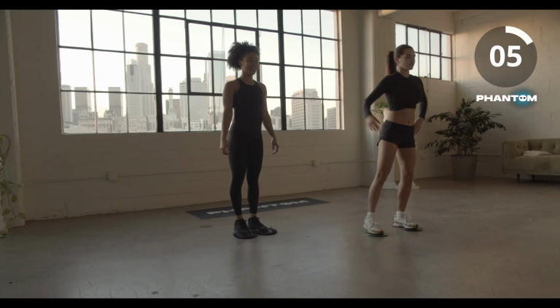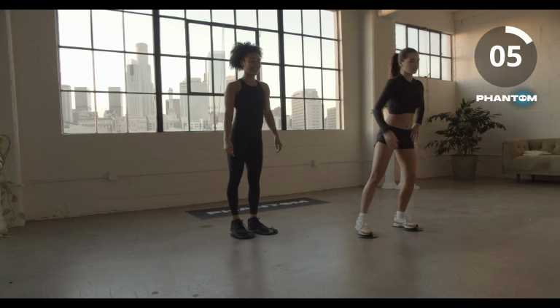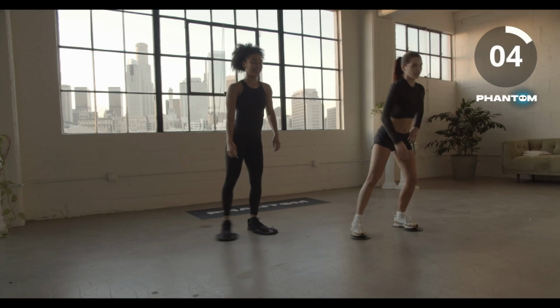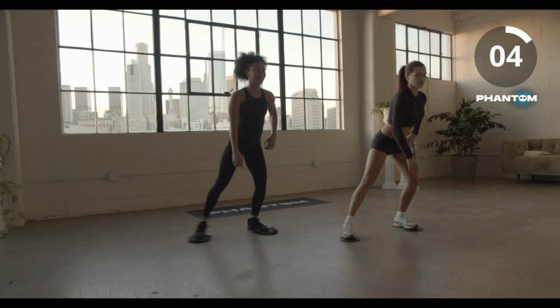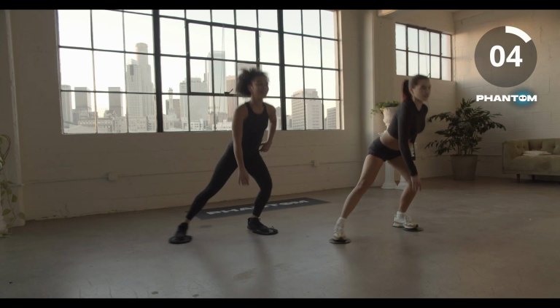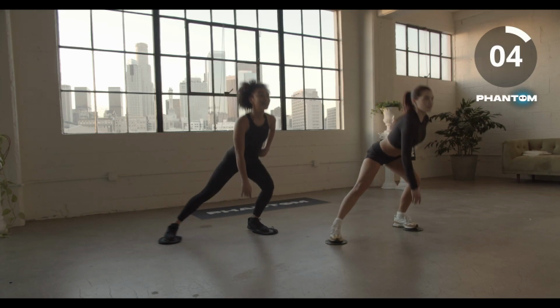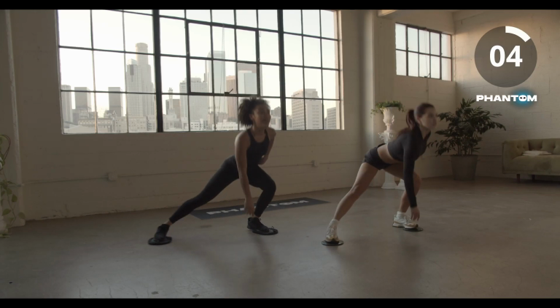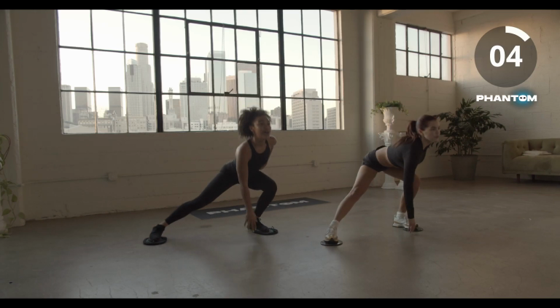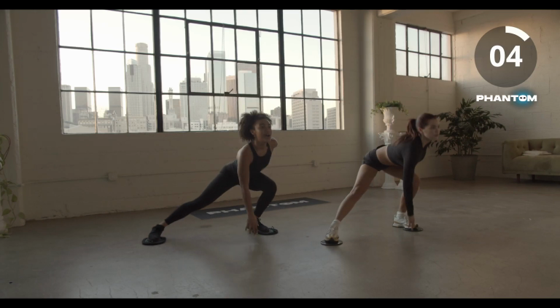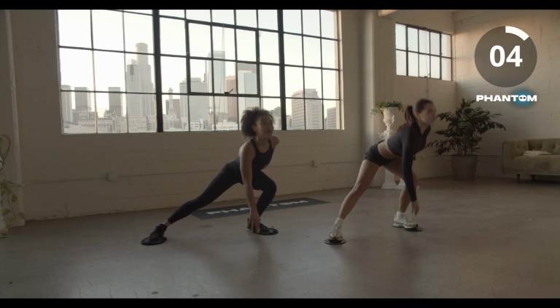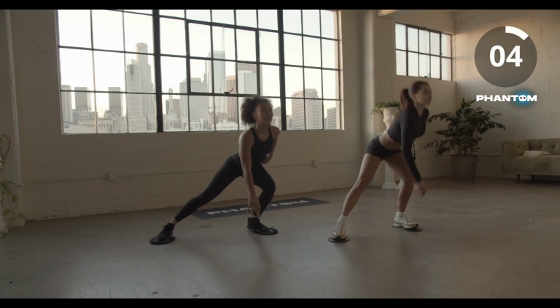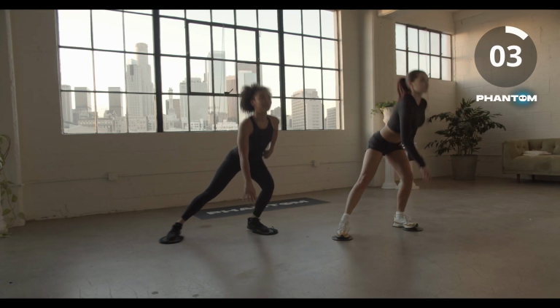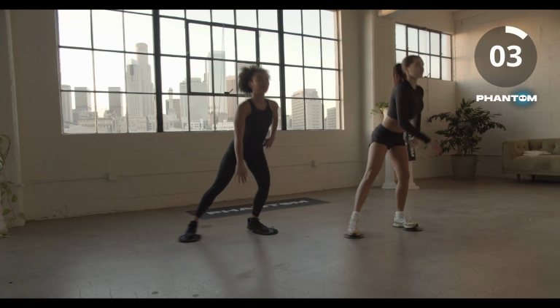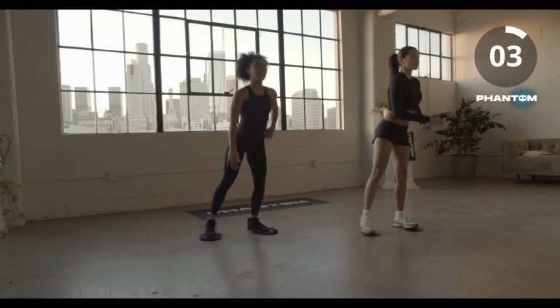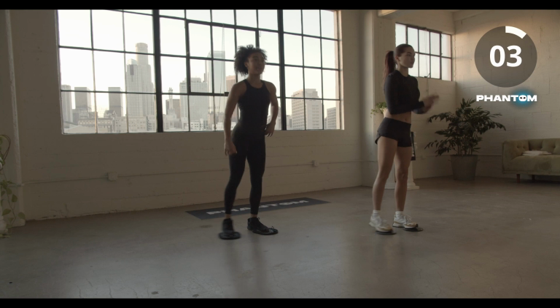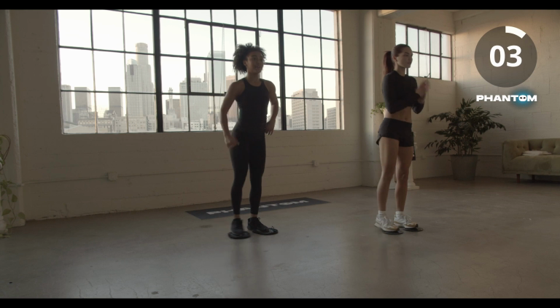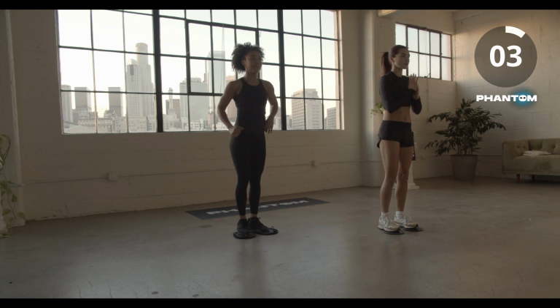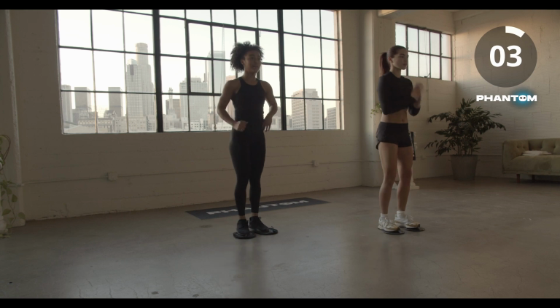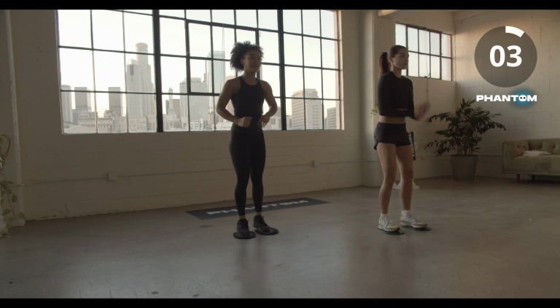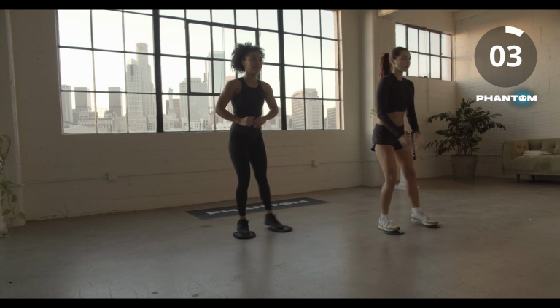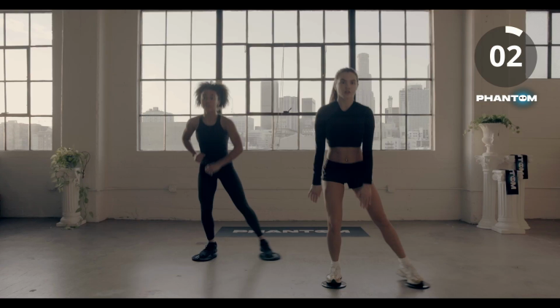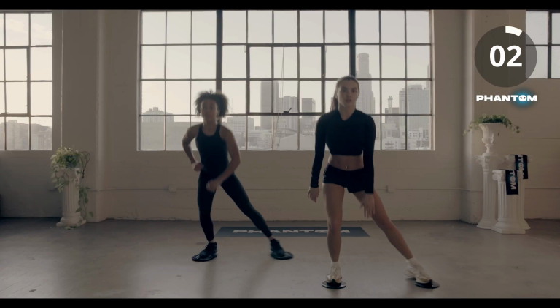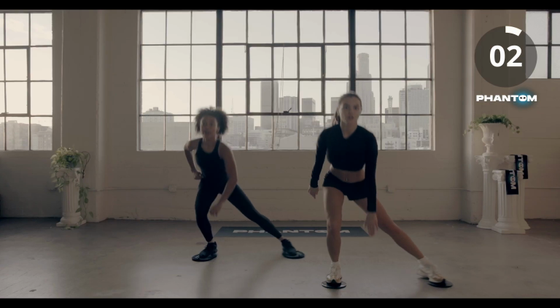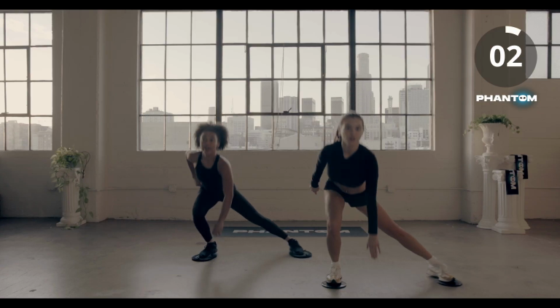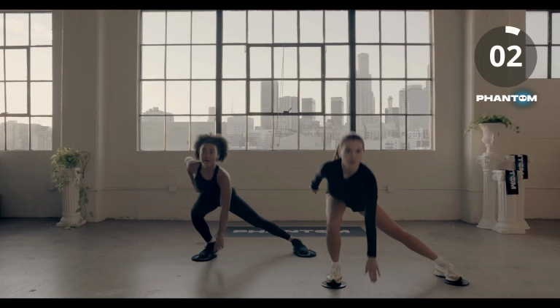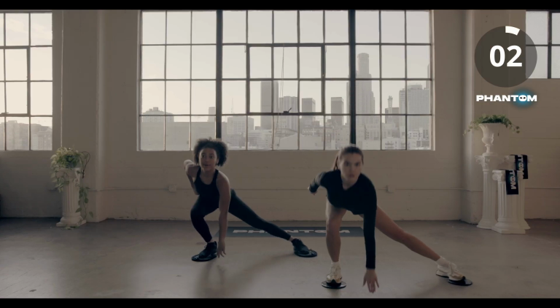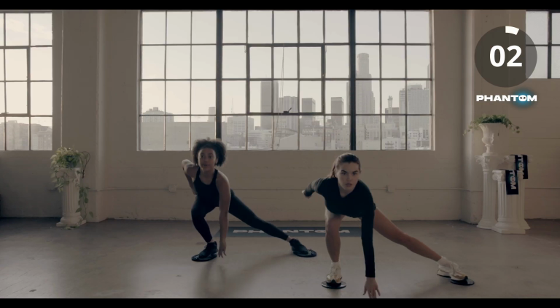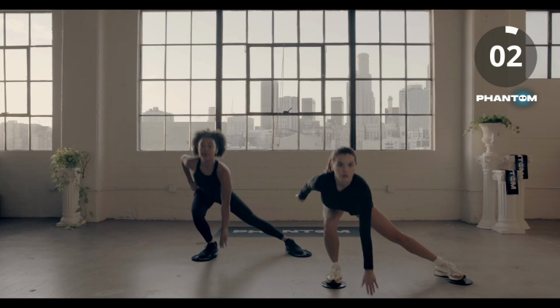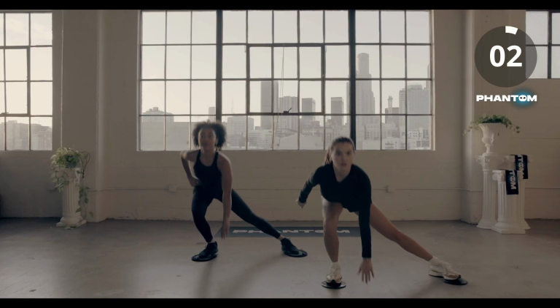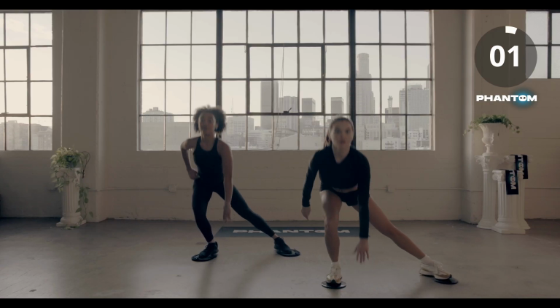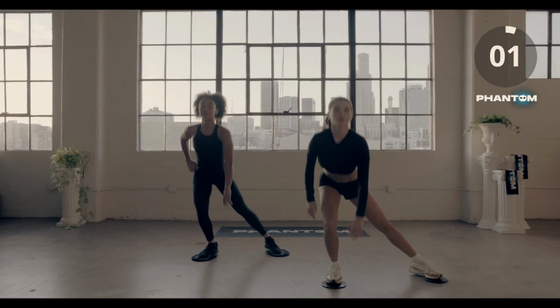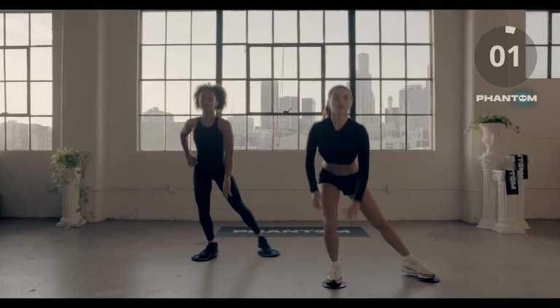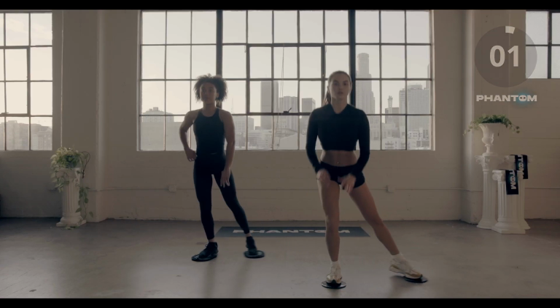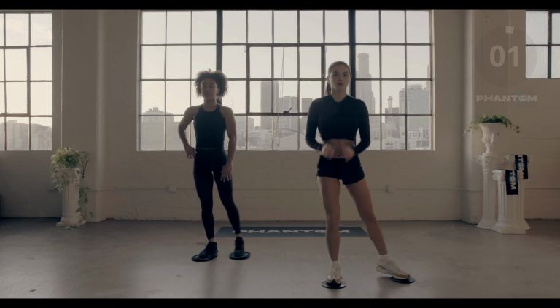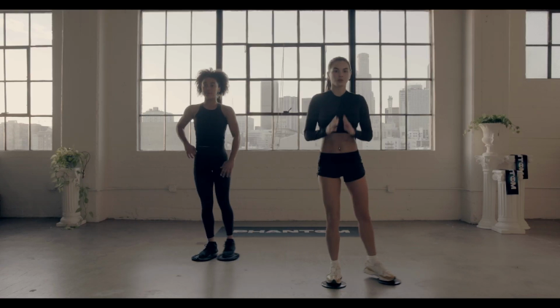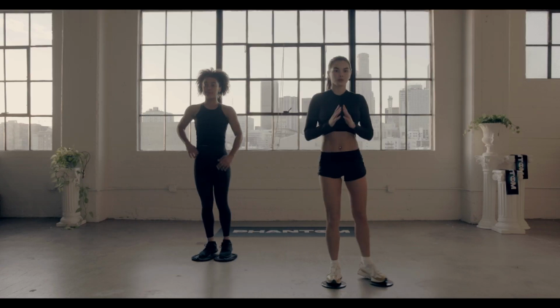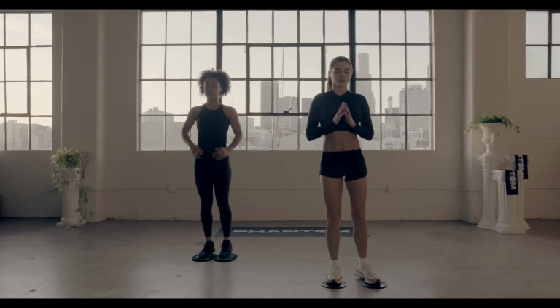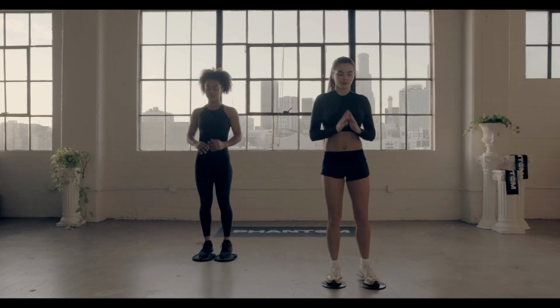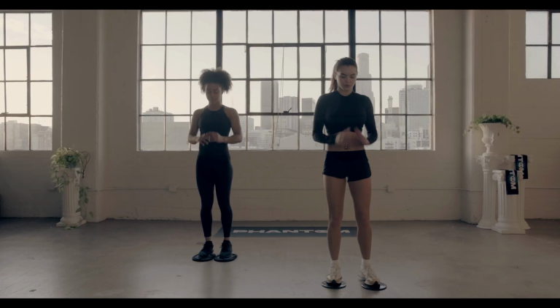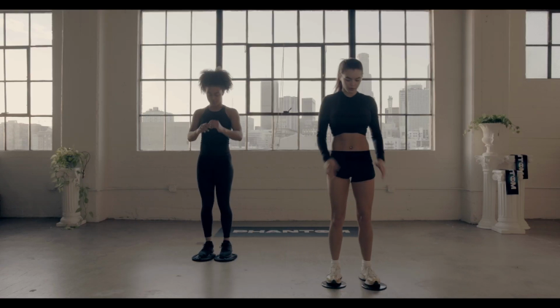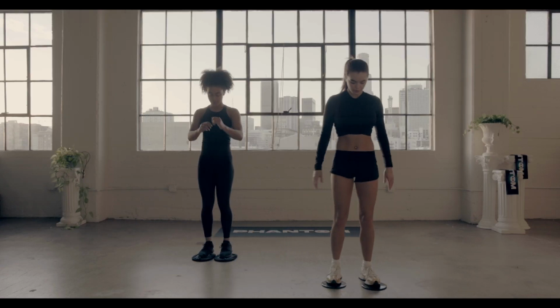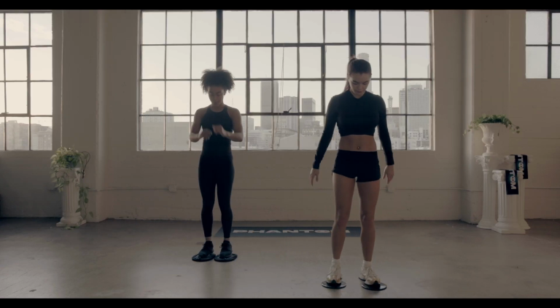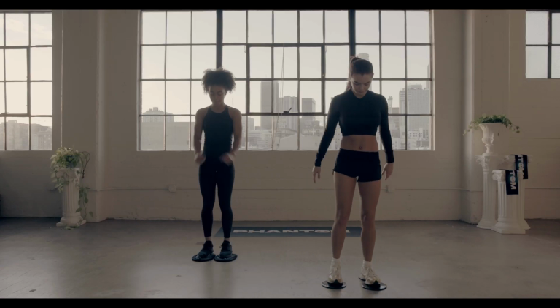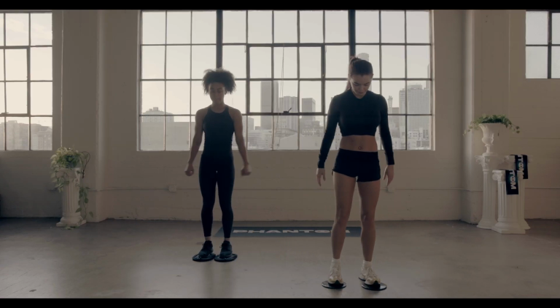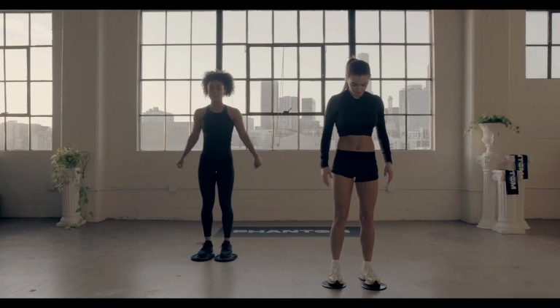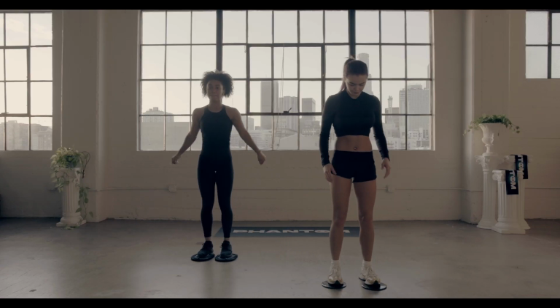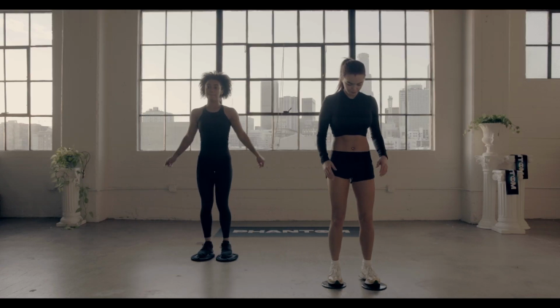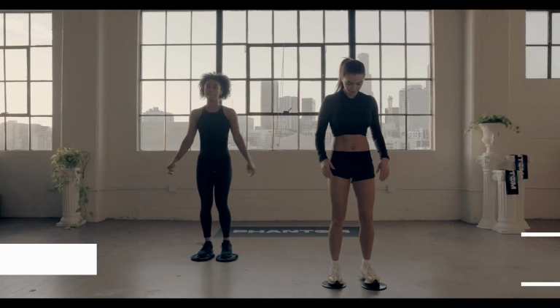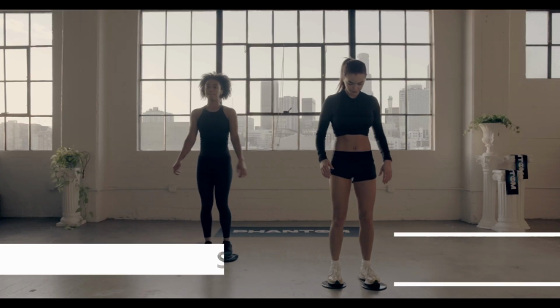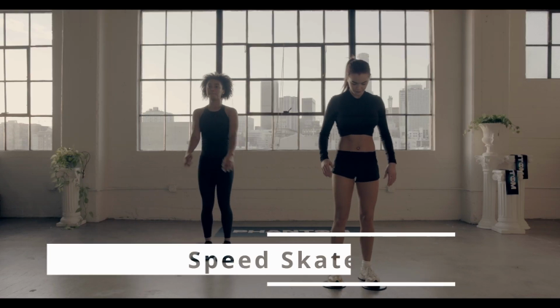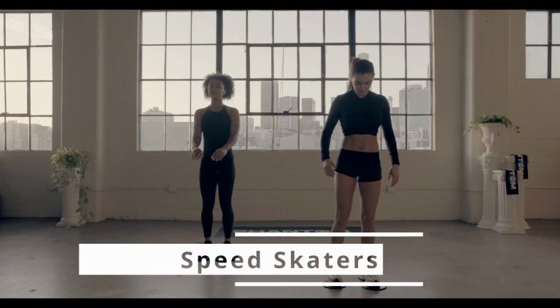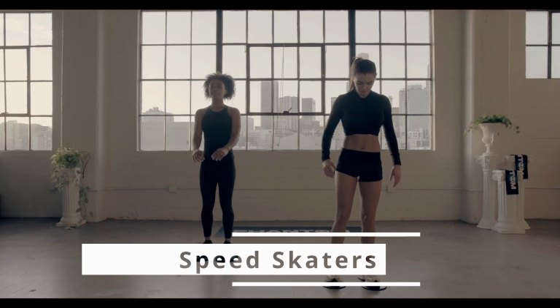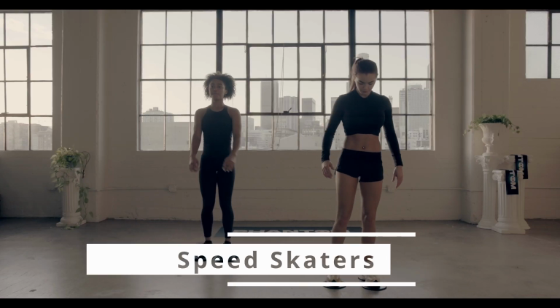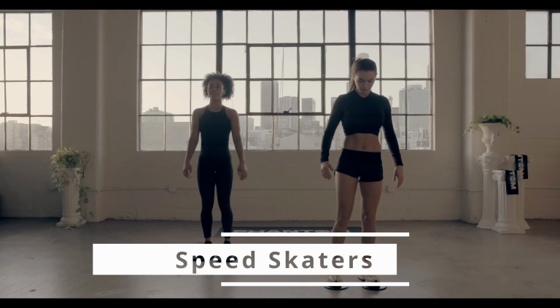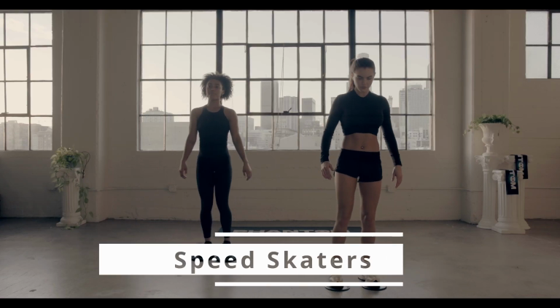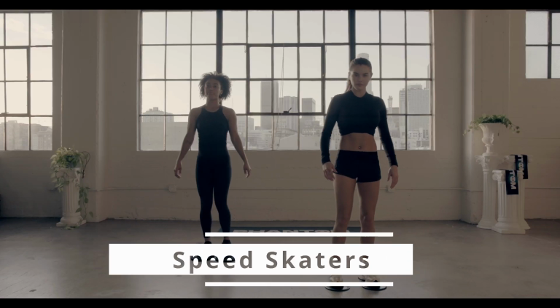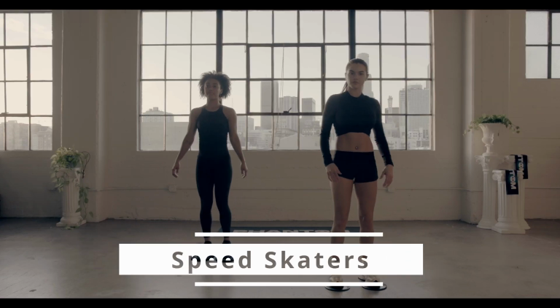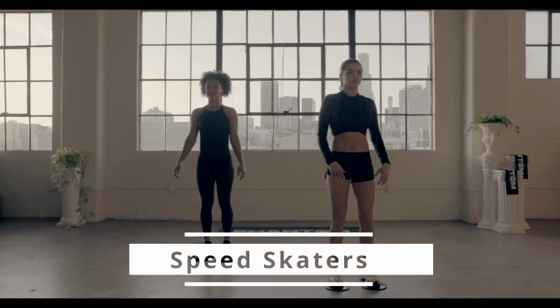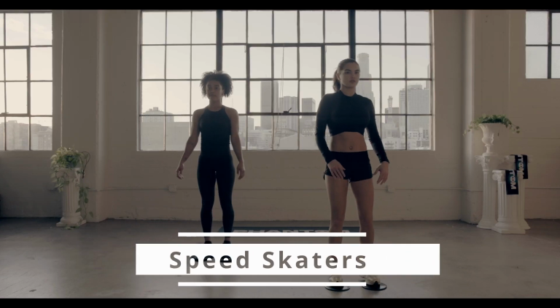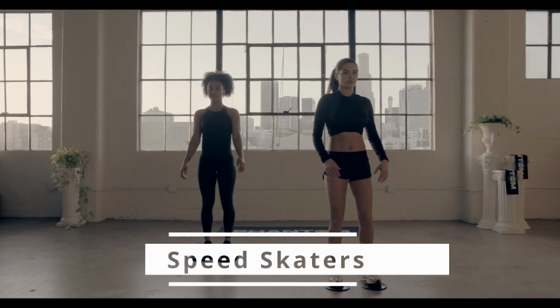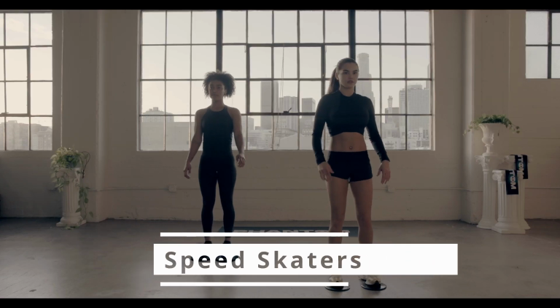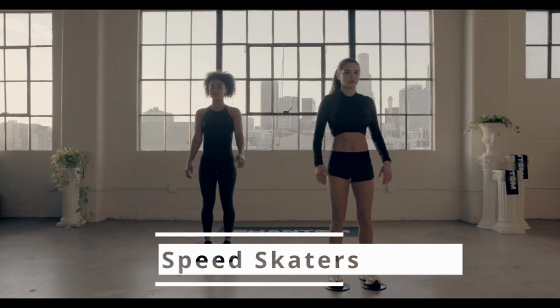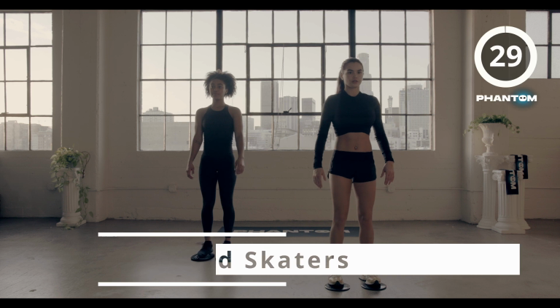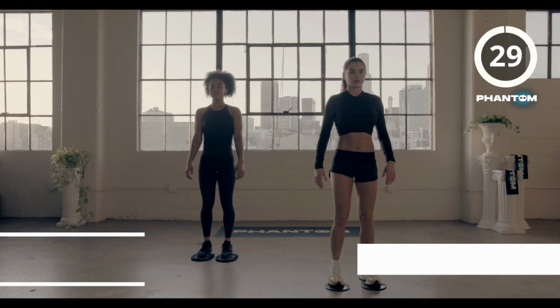Three, two, and one, time. Now we have speed skaters, let's go to work.